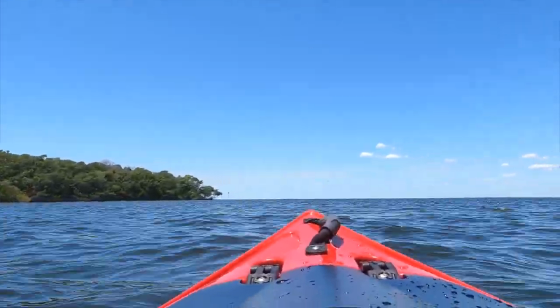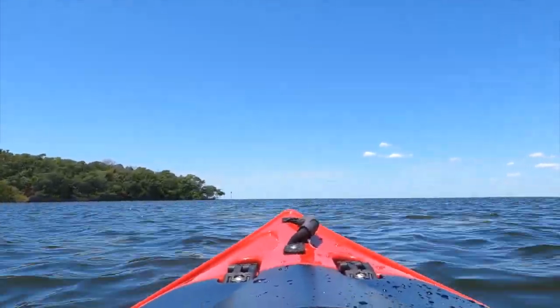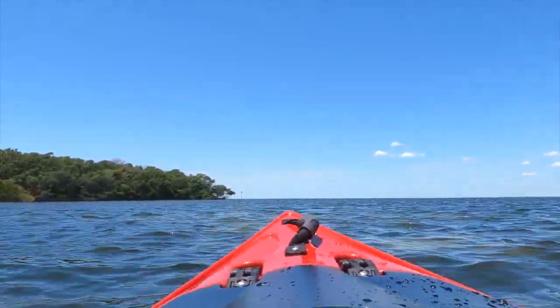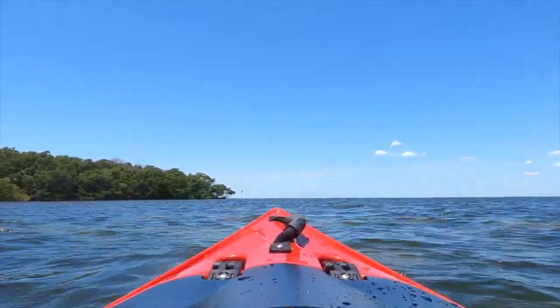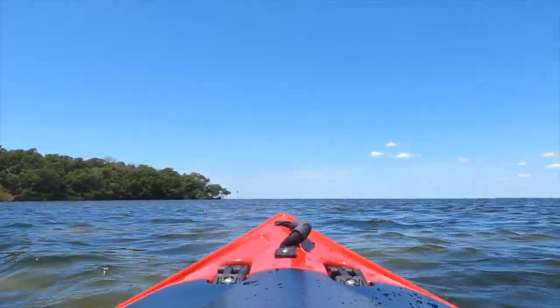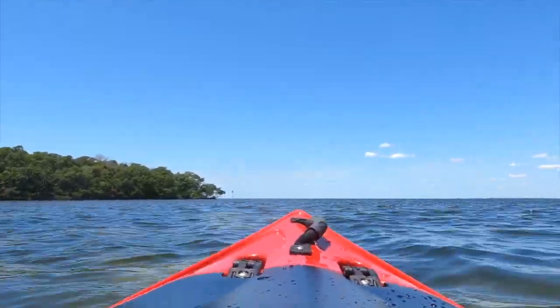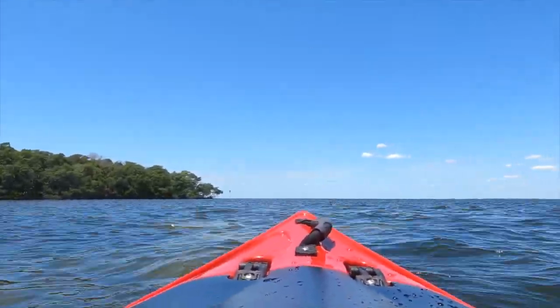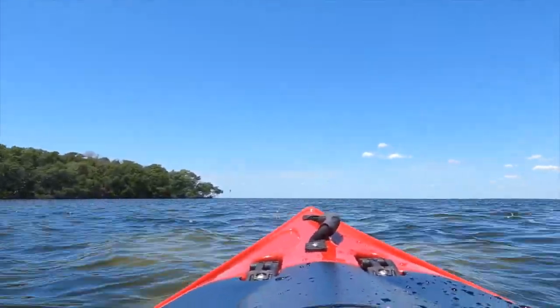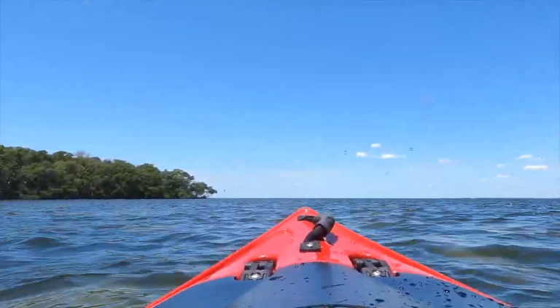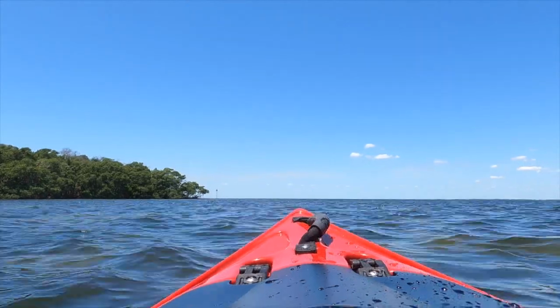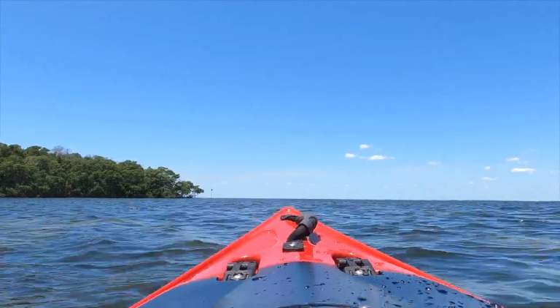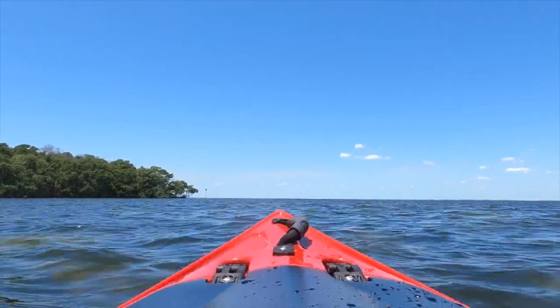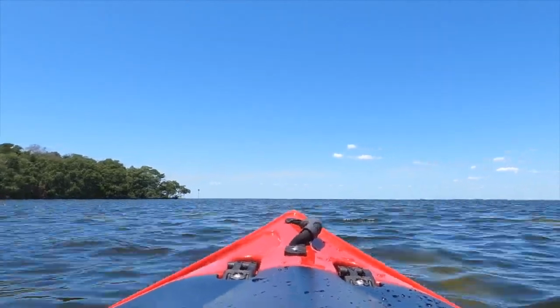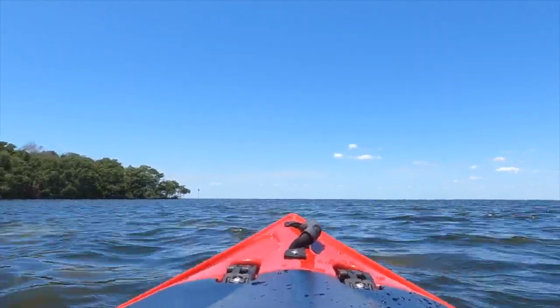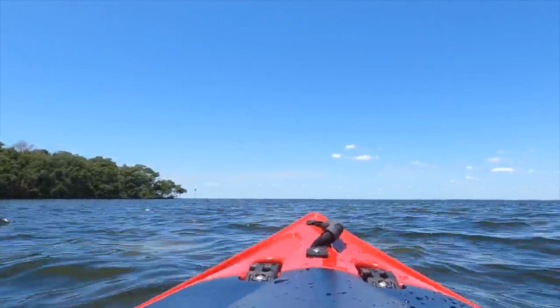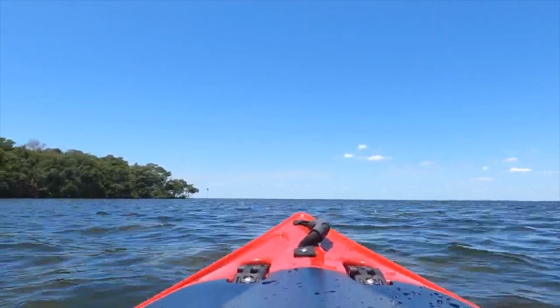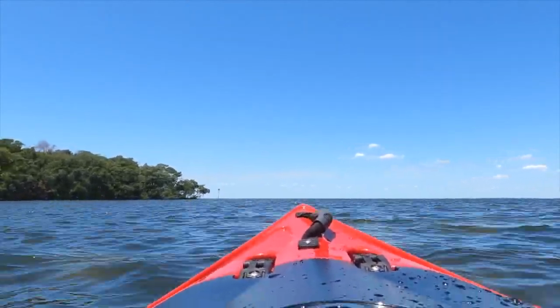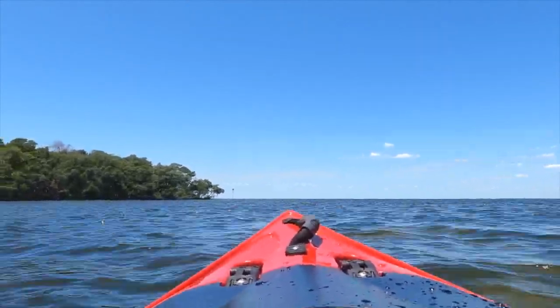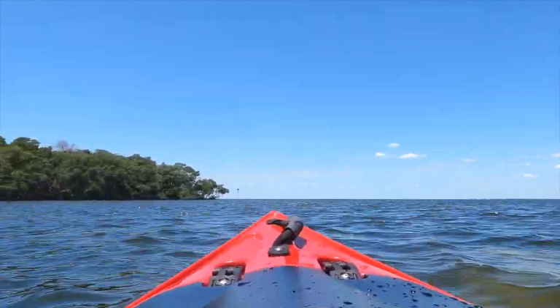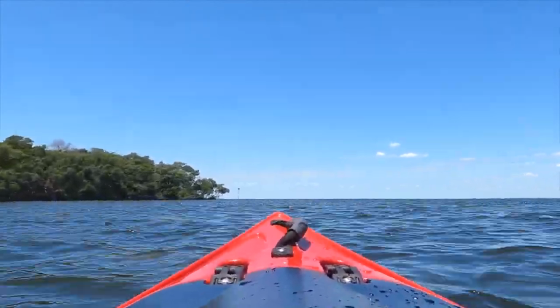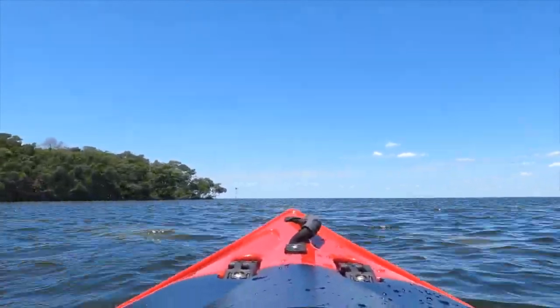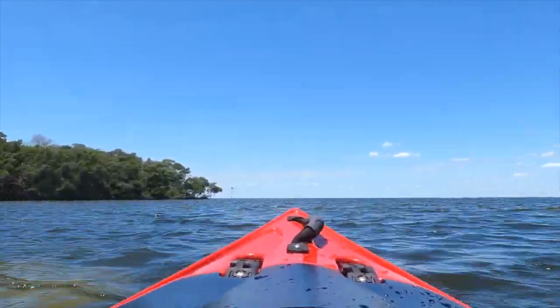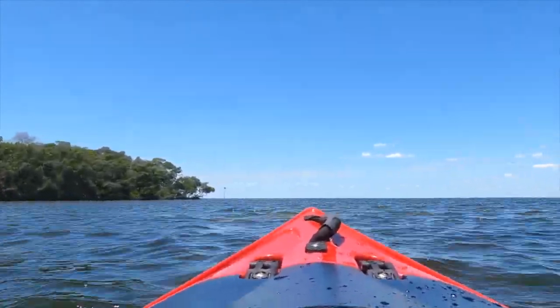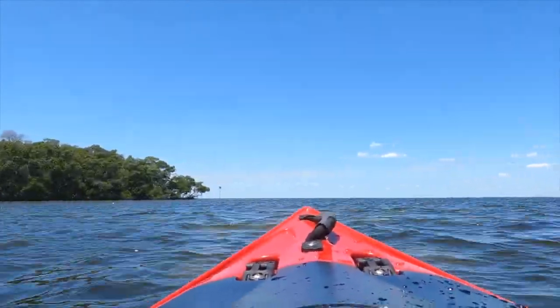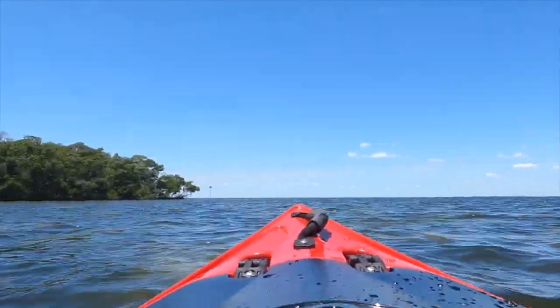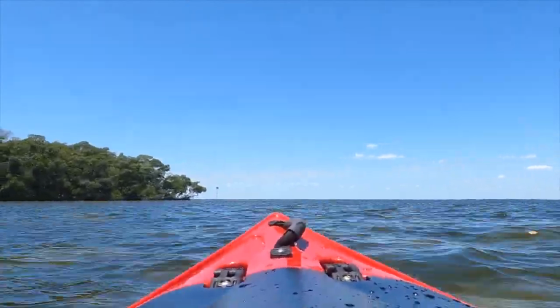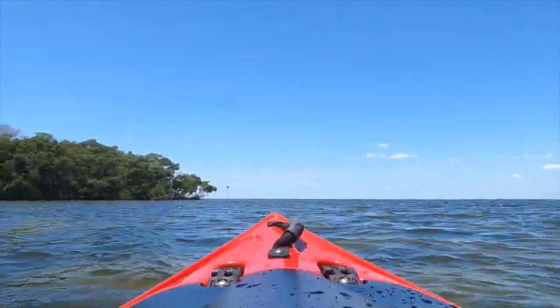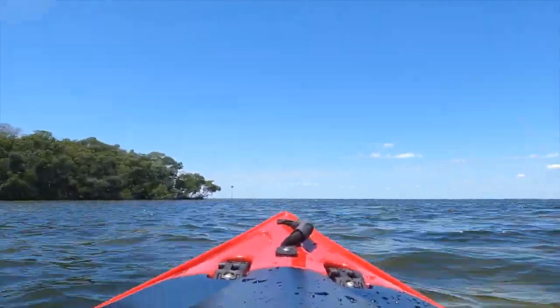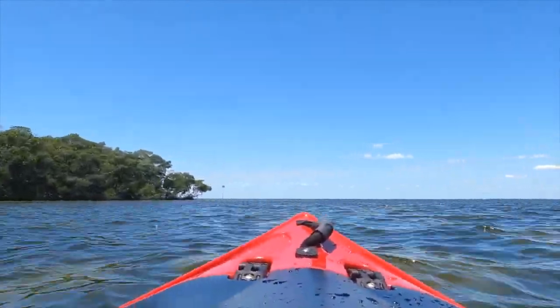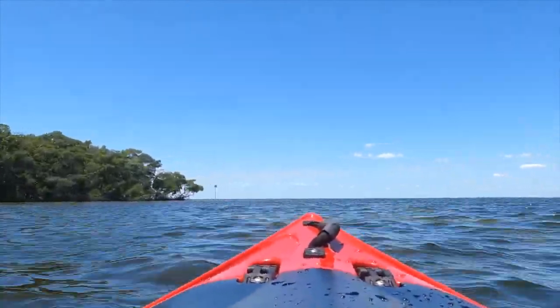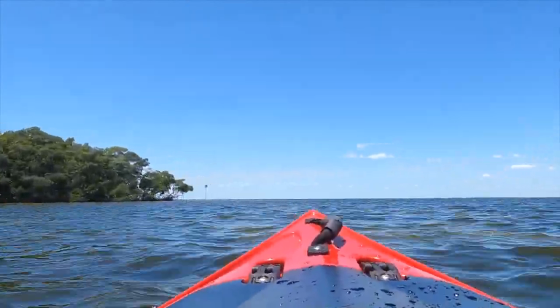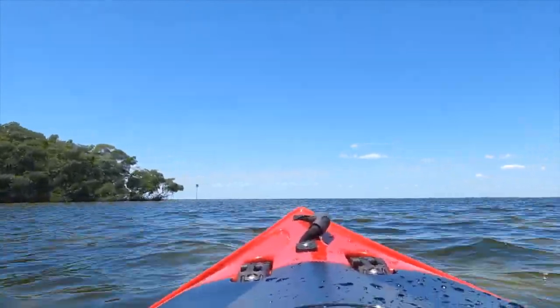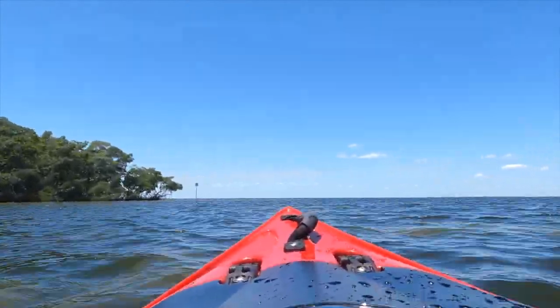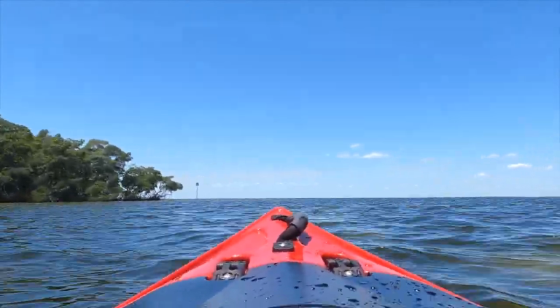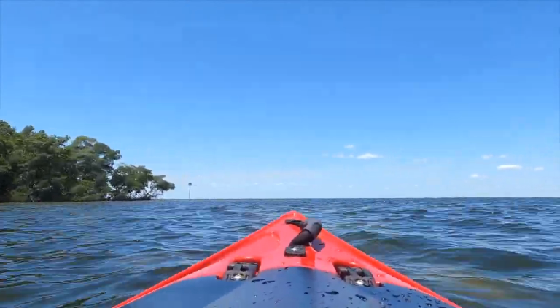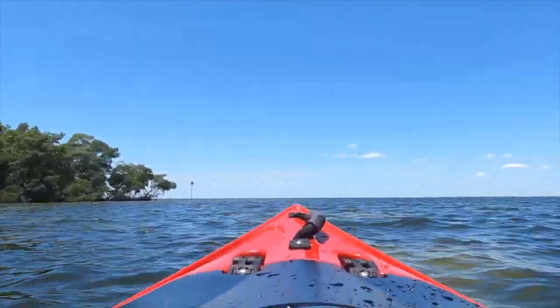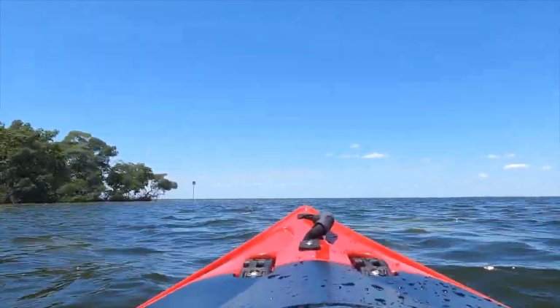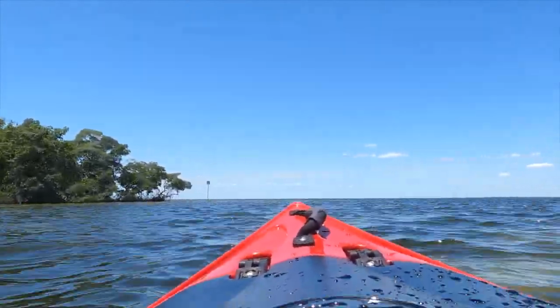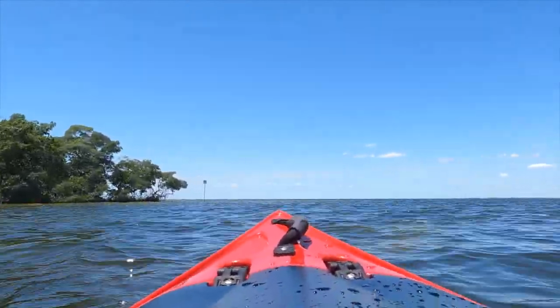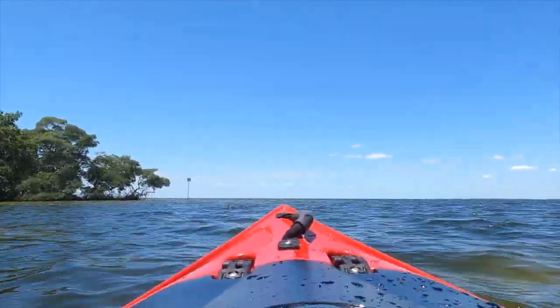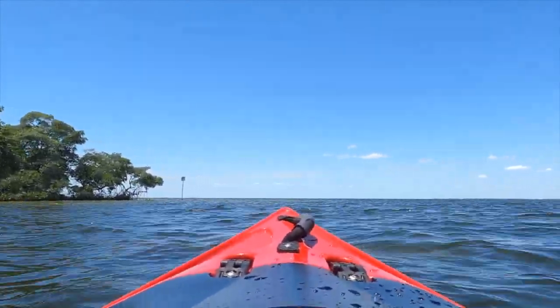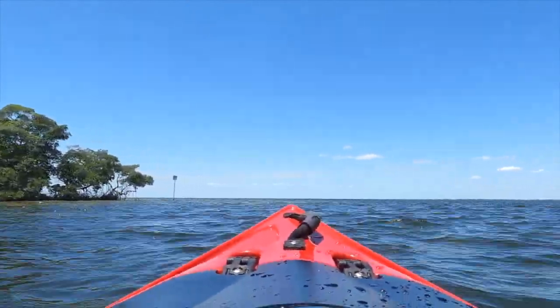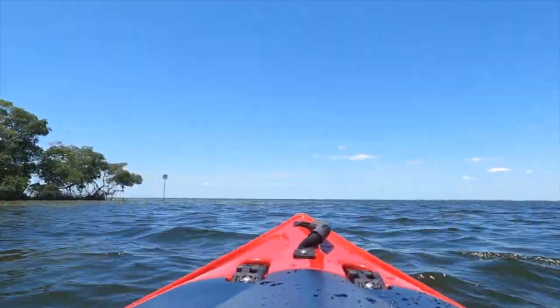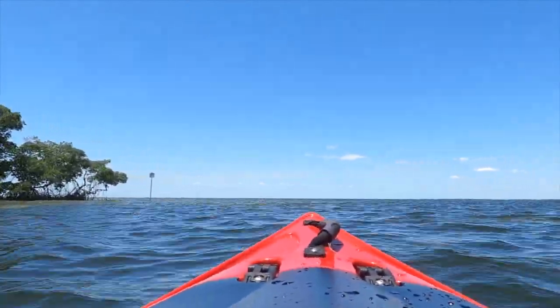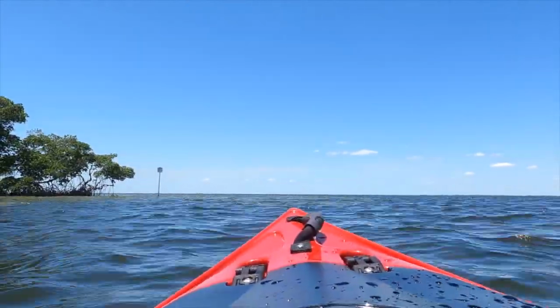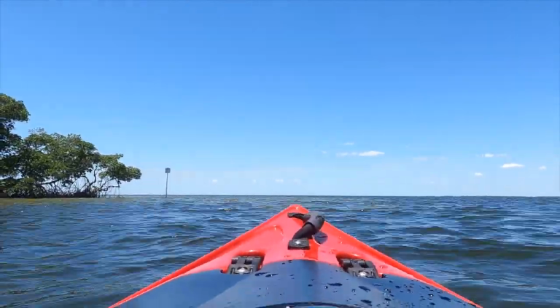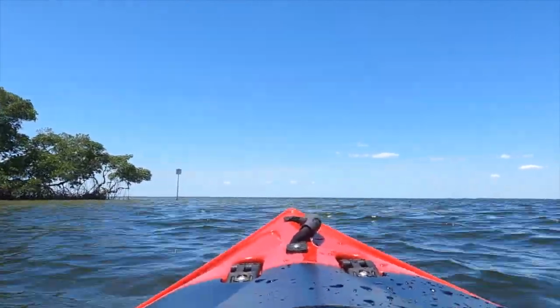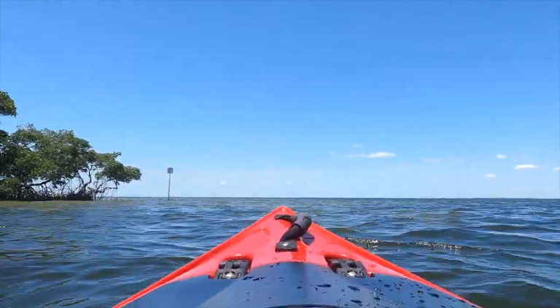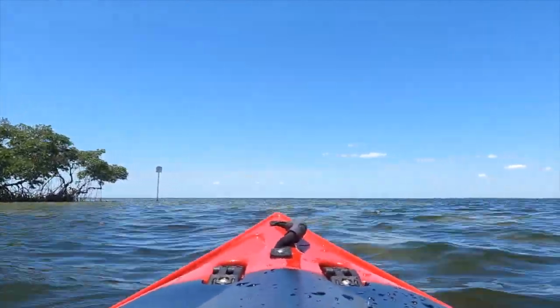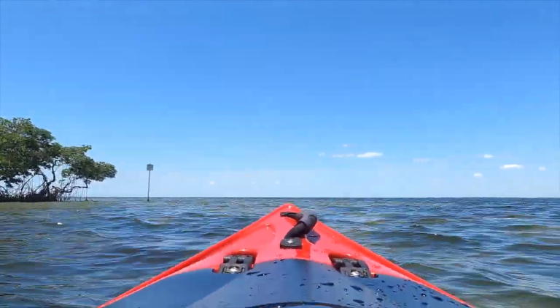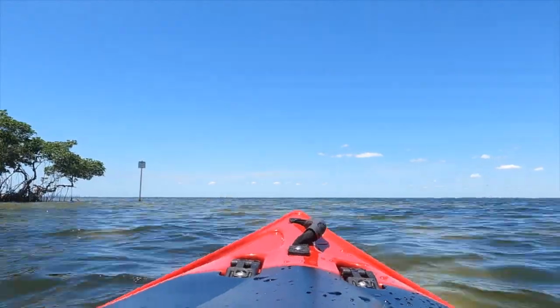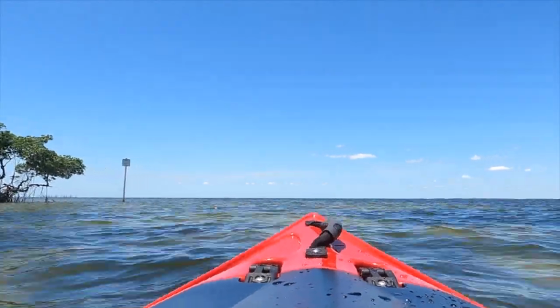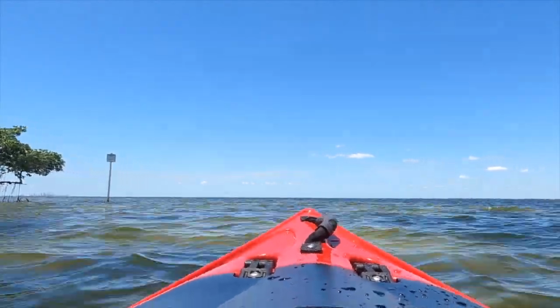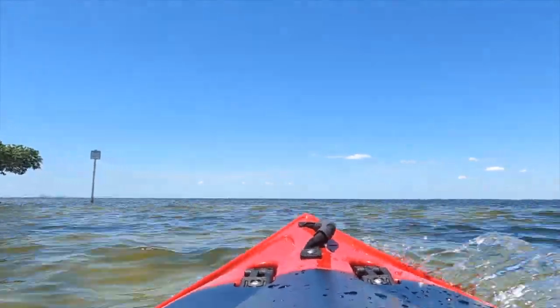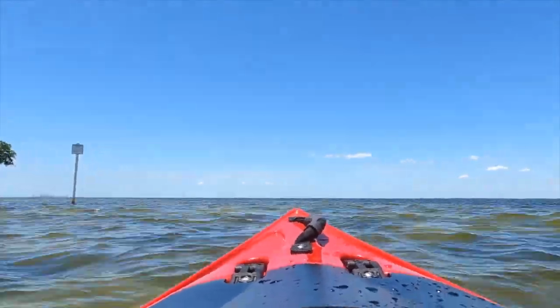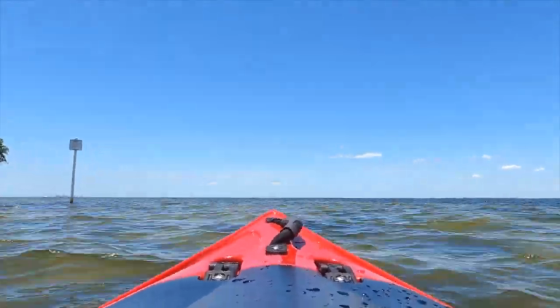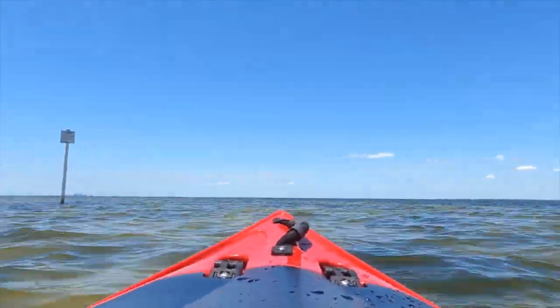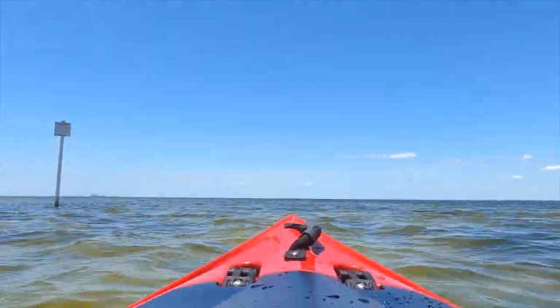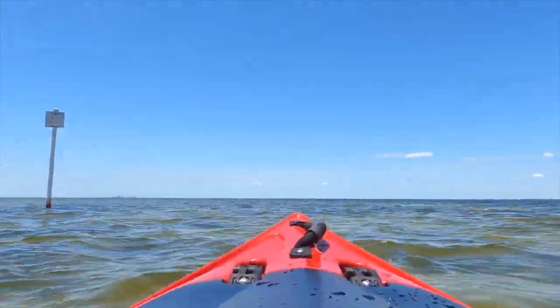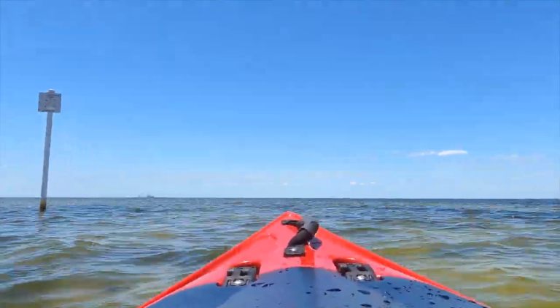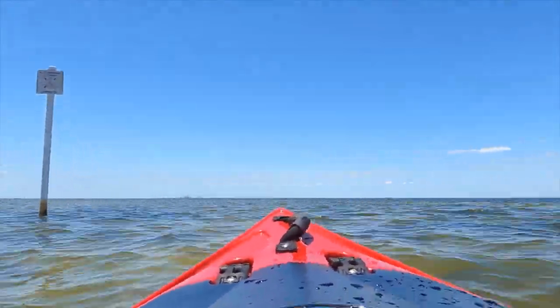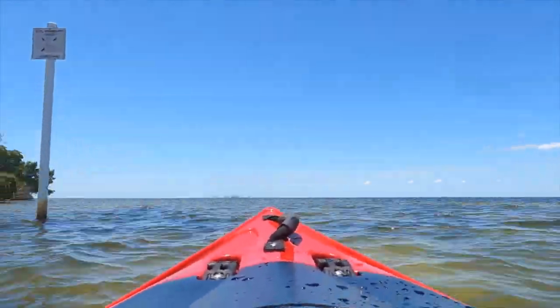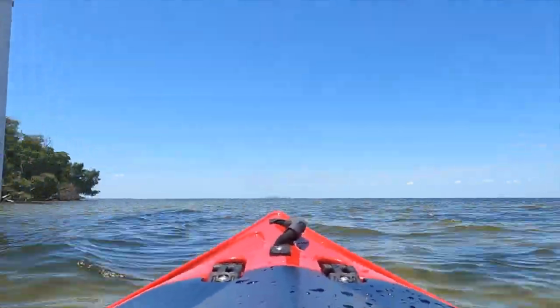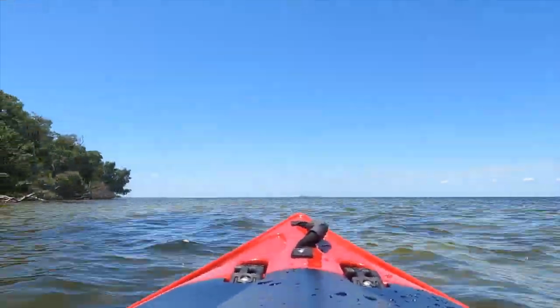As we go out to the bay, you'll notice it does get a little bit more choppy, but it is definitely manageable. I'll be quiet for just a little bit so you can enjoy the sights.